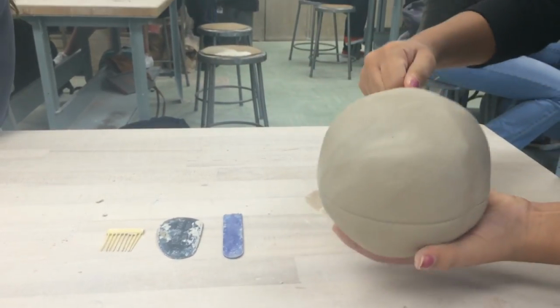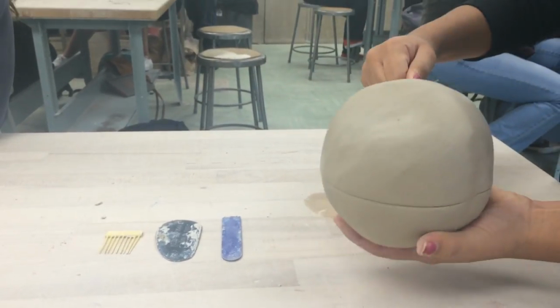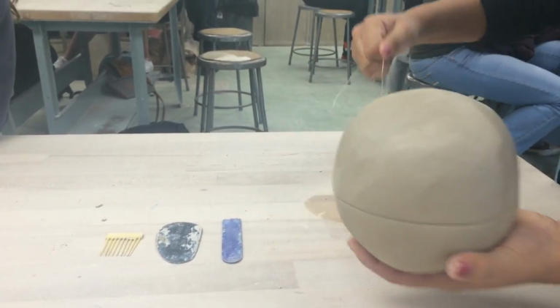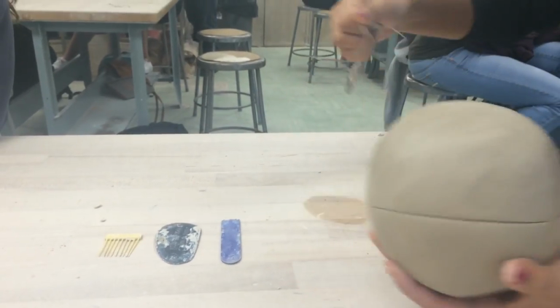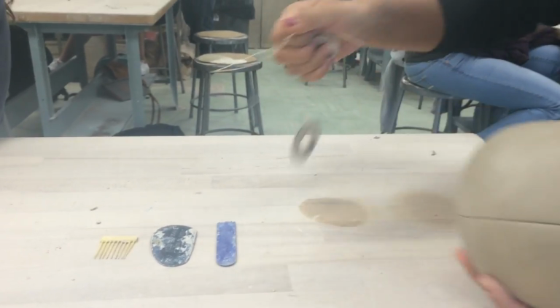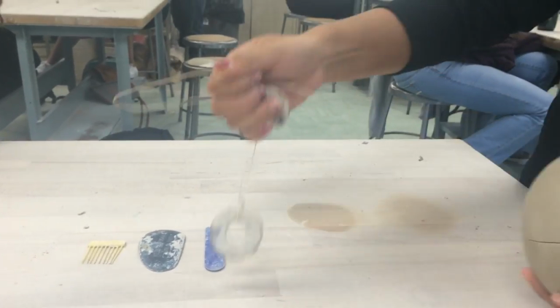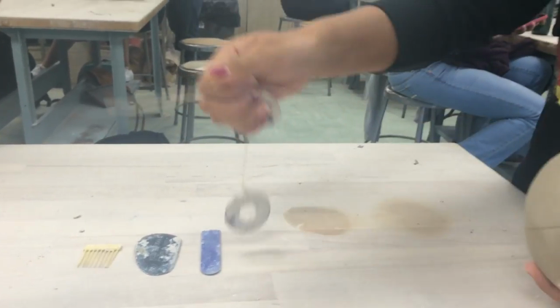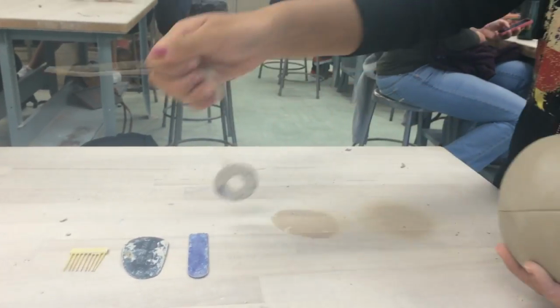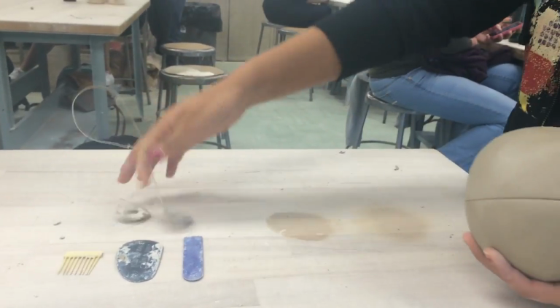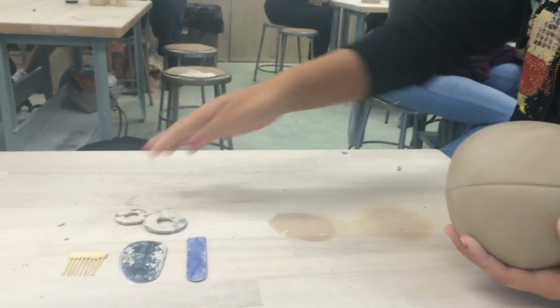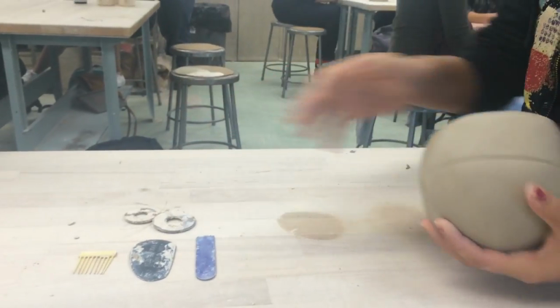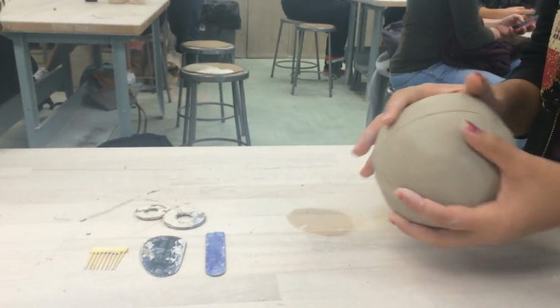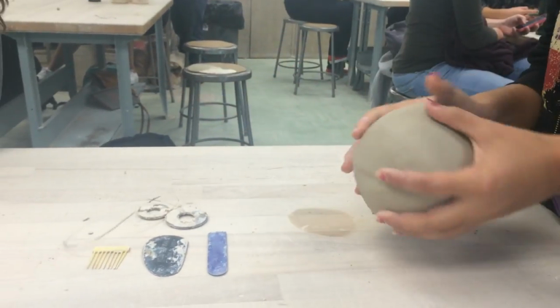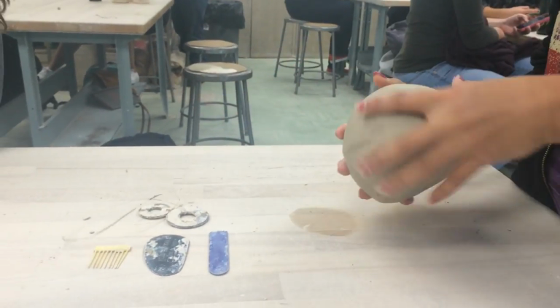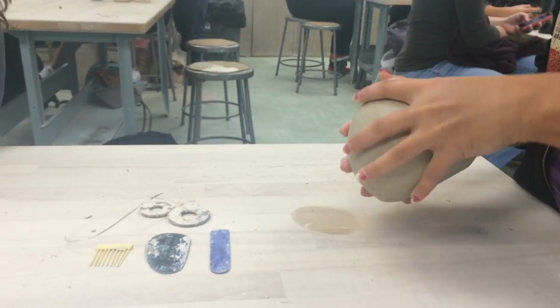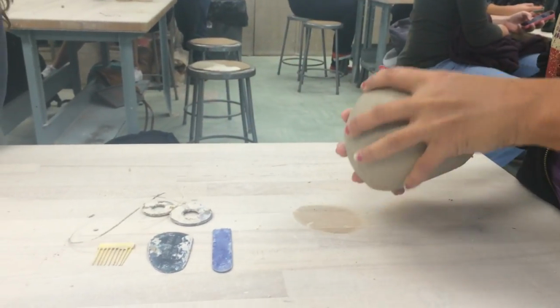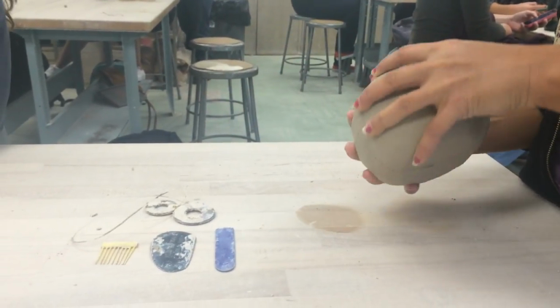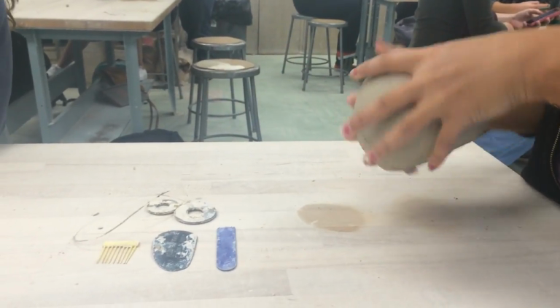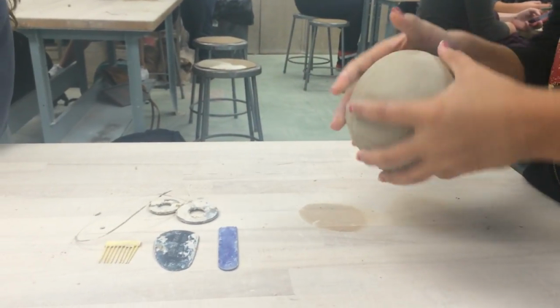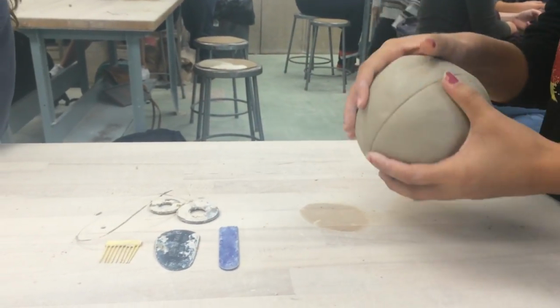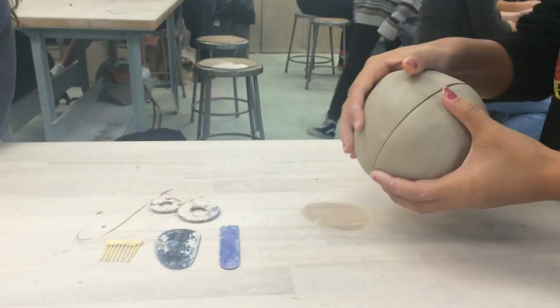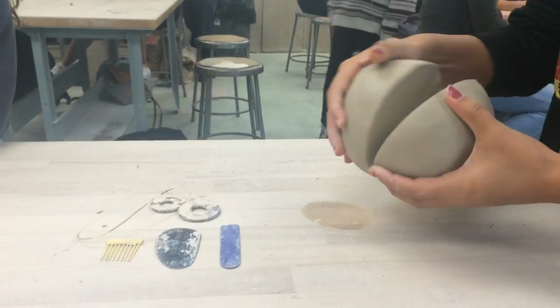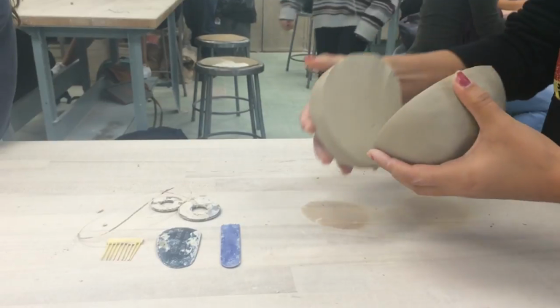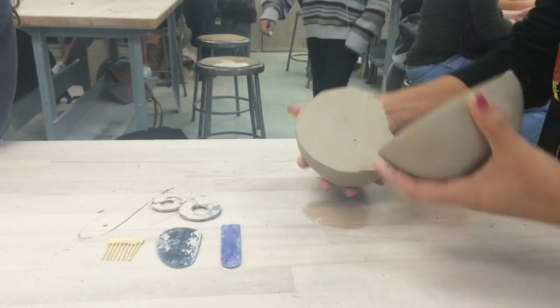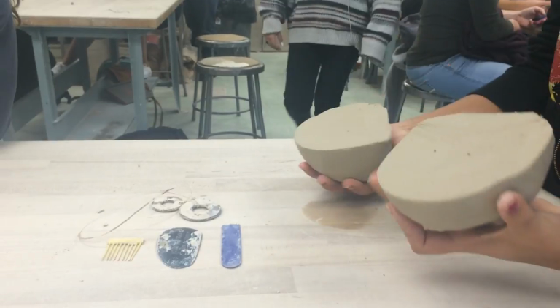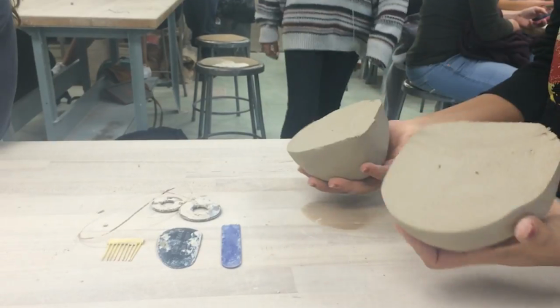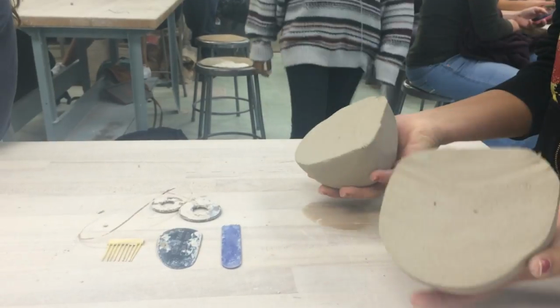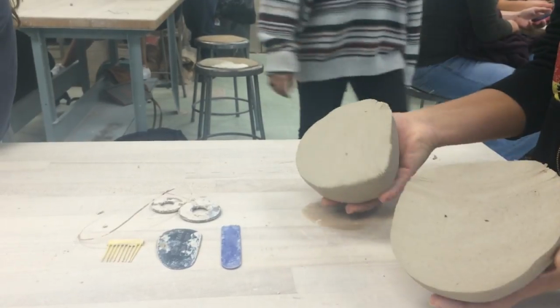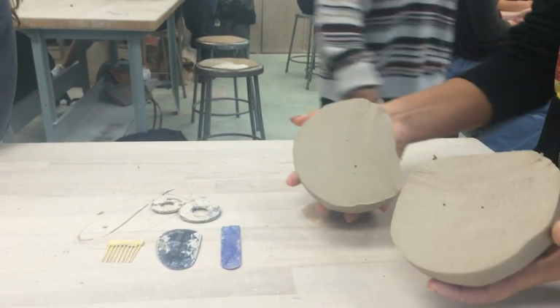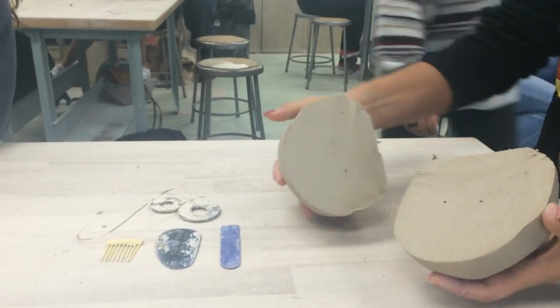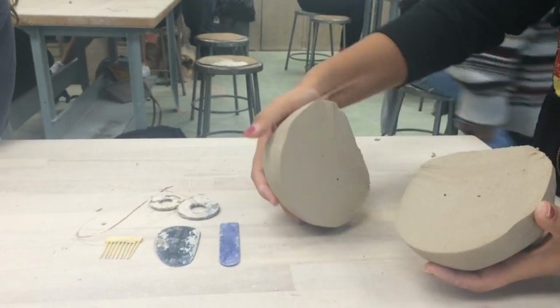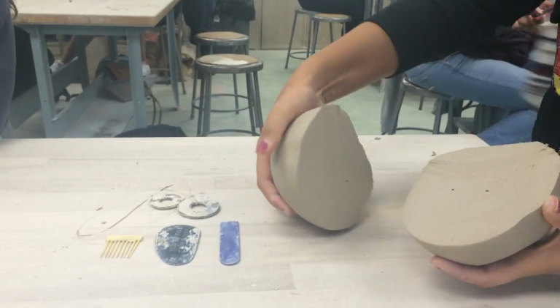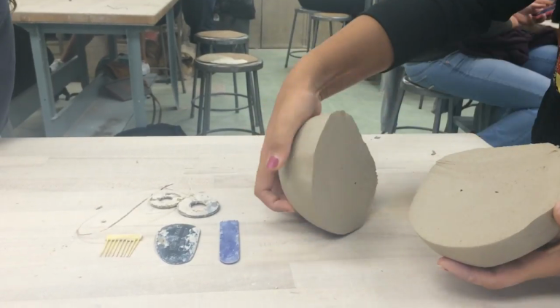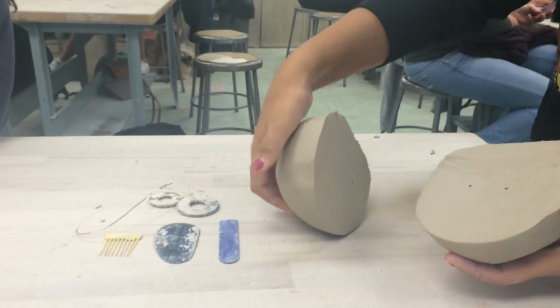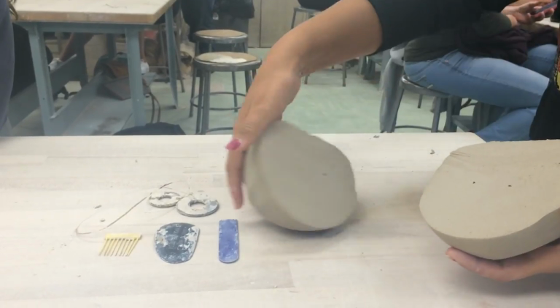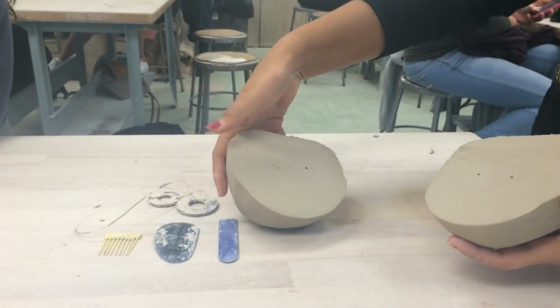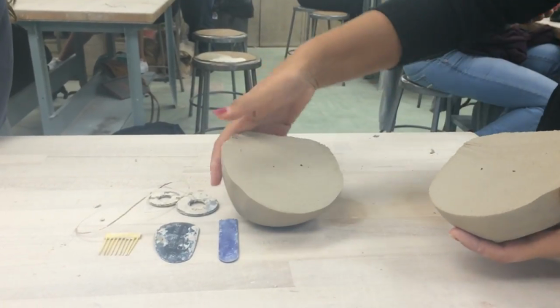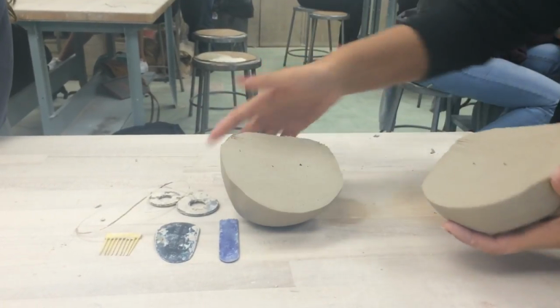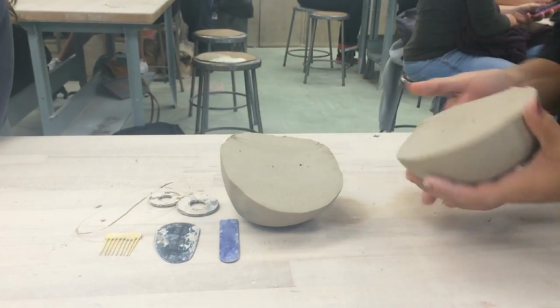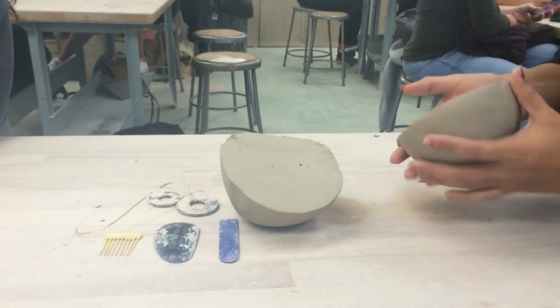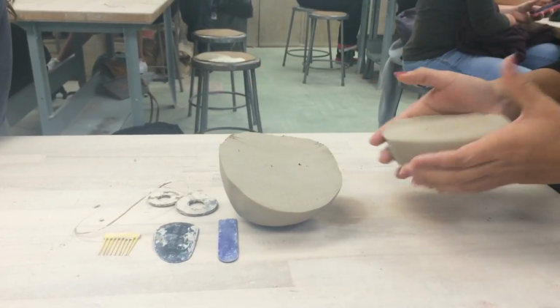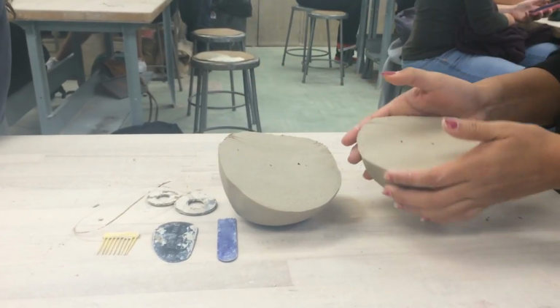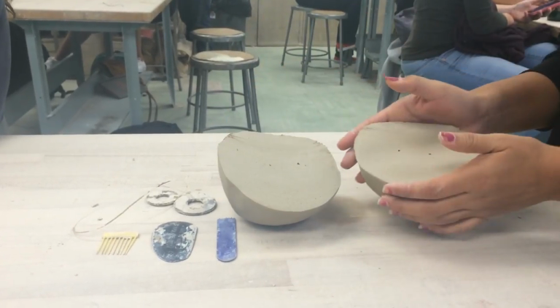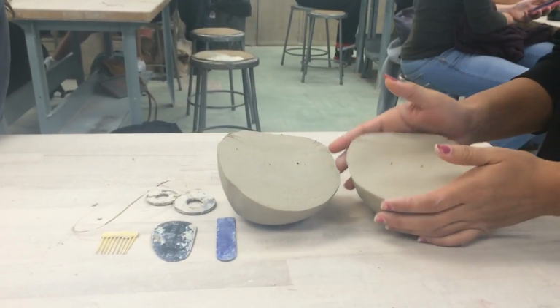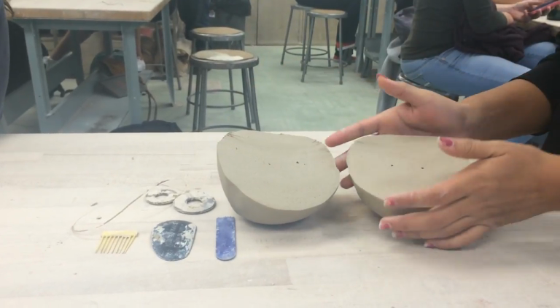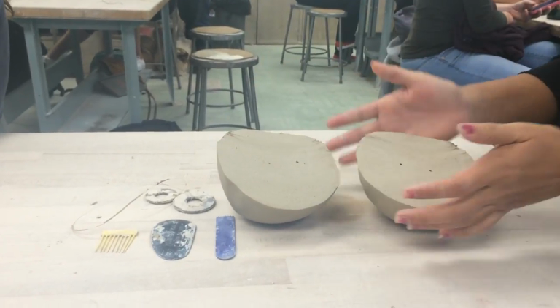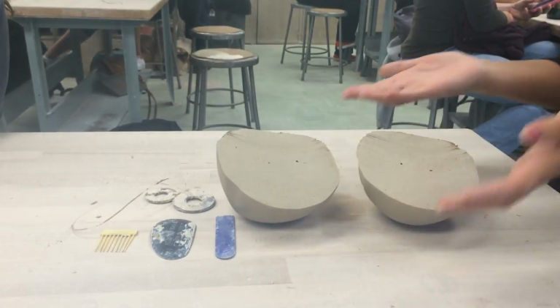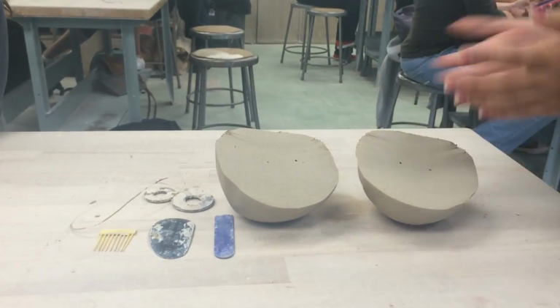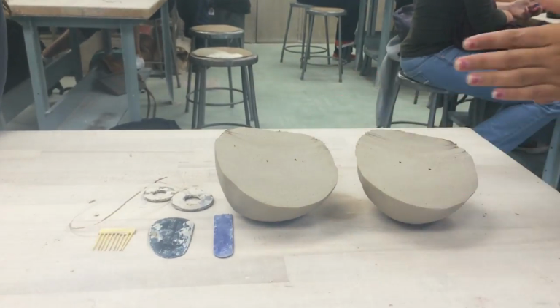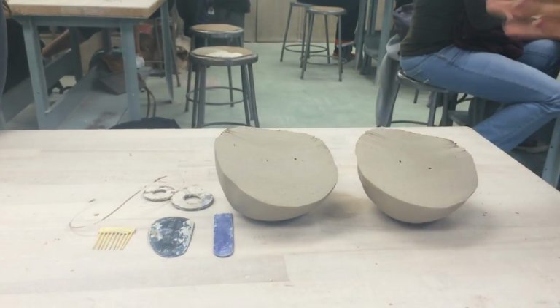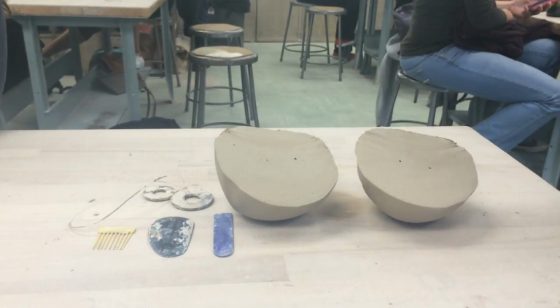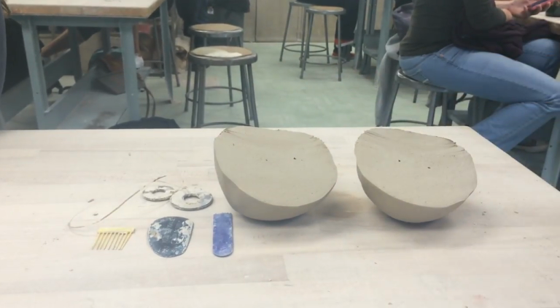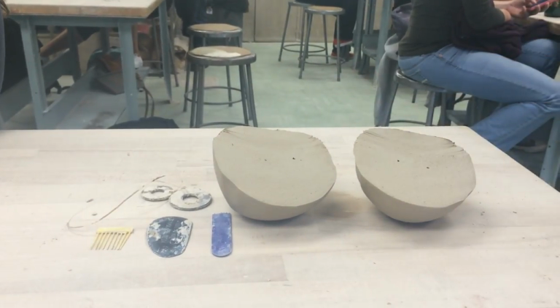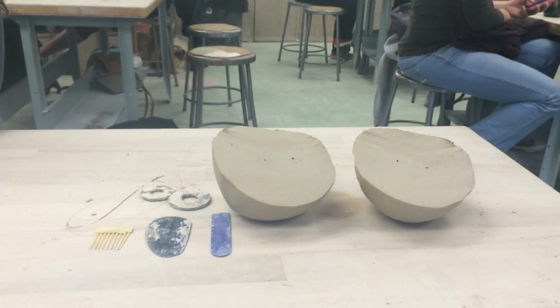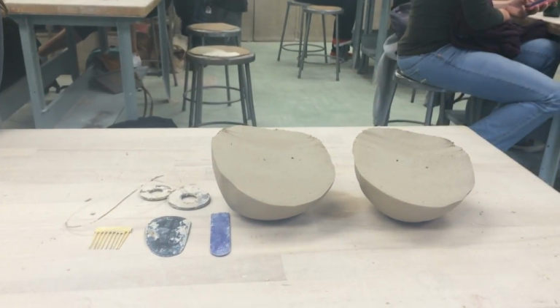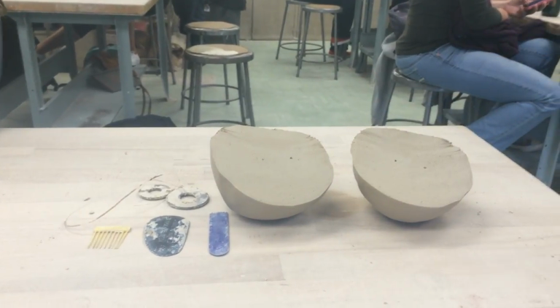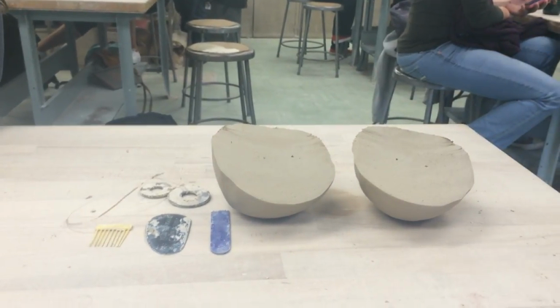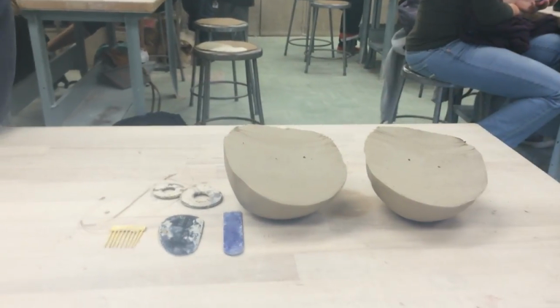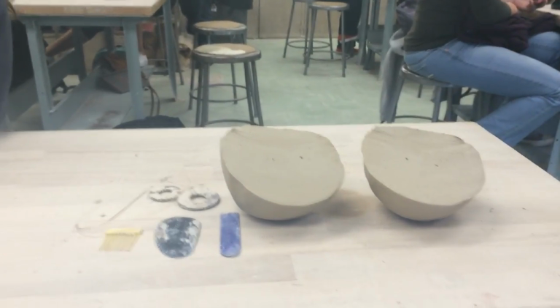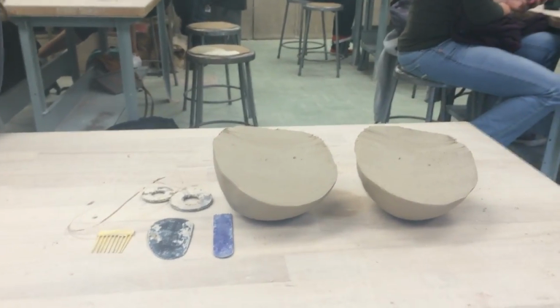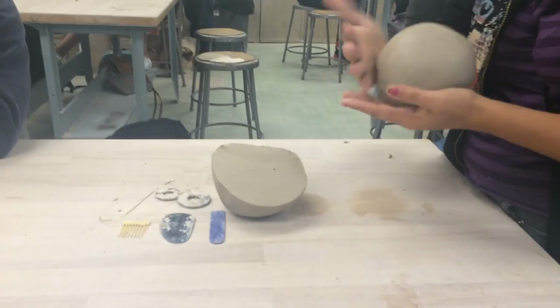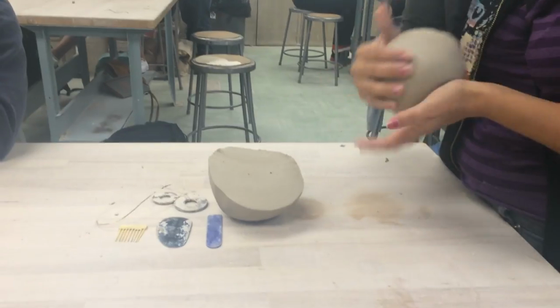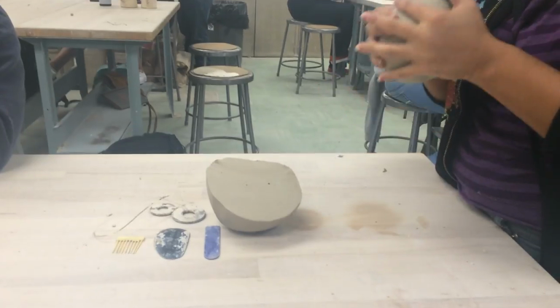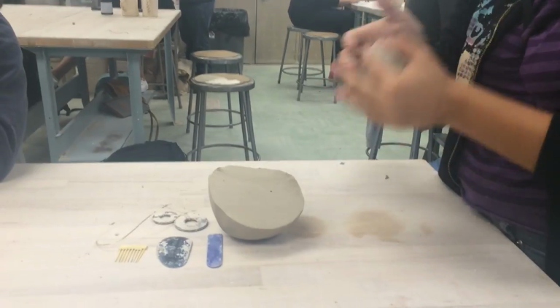Then, knead the clay to get rid of air bubbles. Make it into a ball and cut the ball in half with a string.